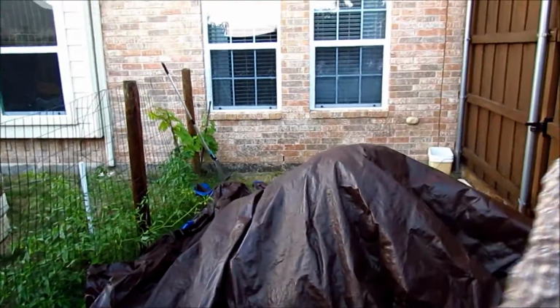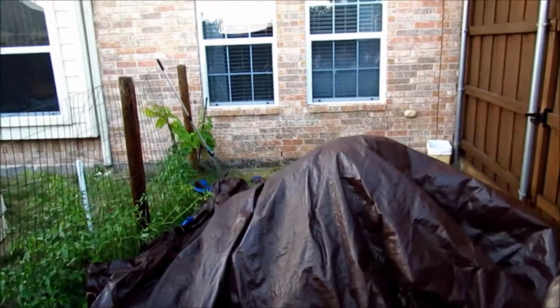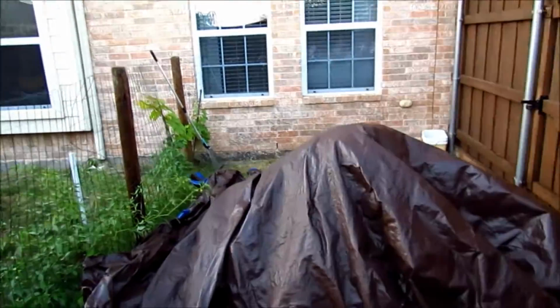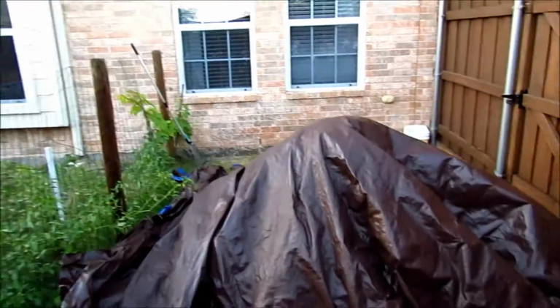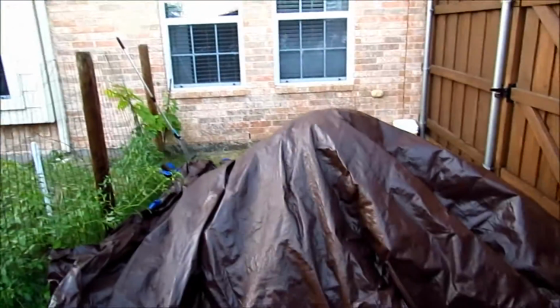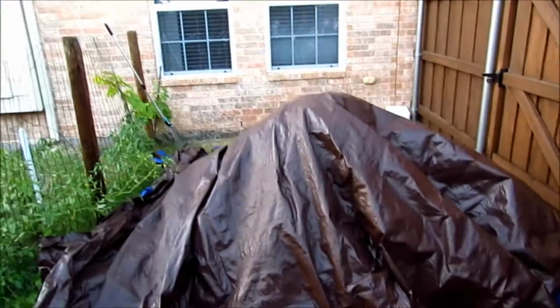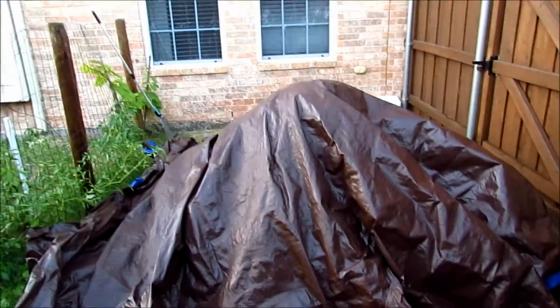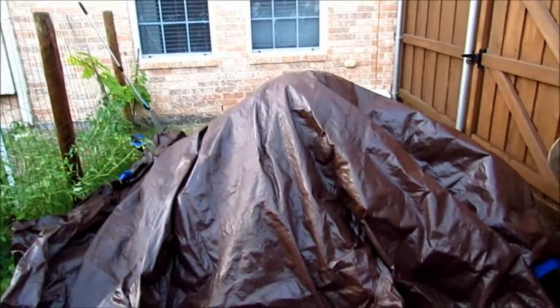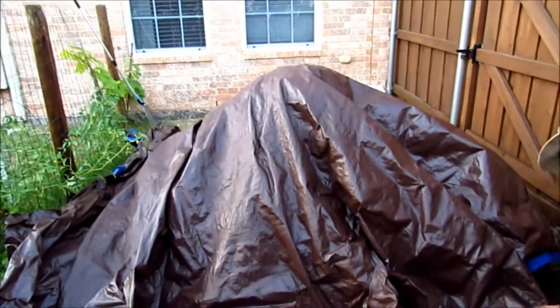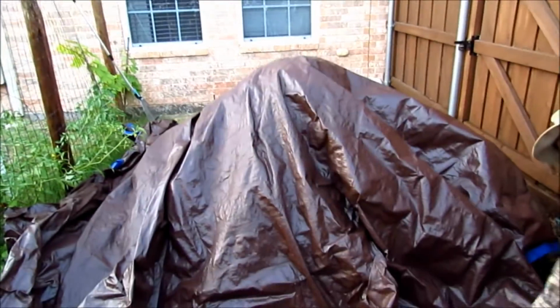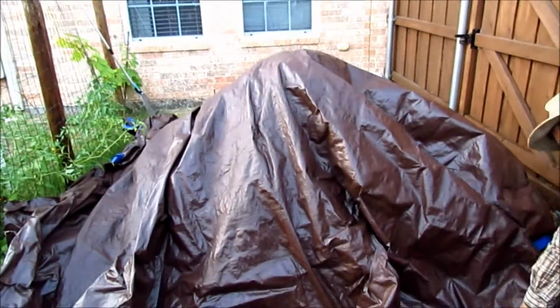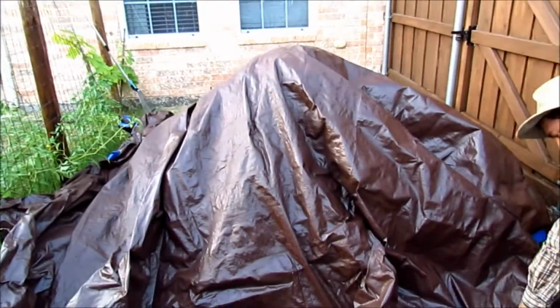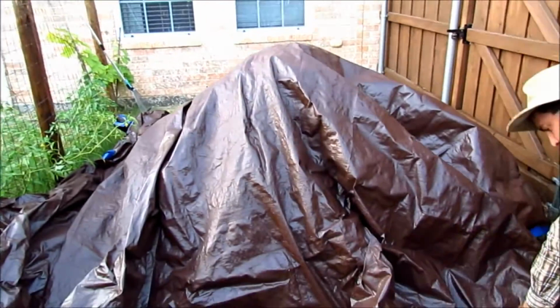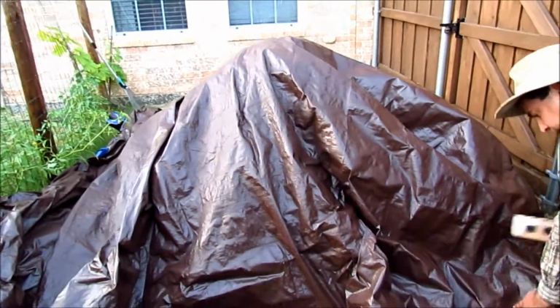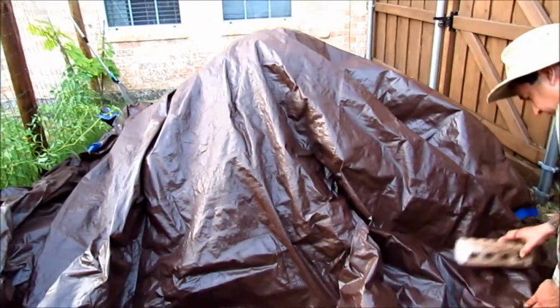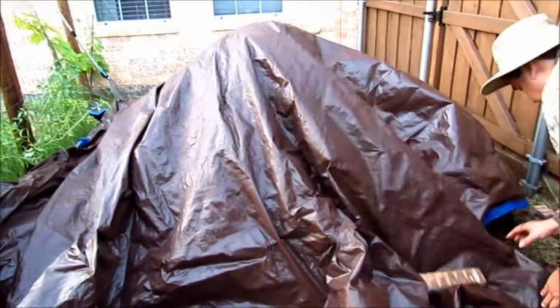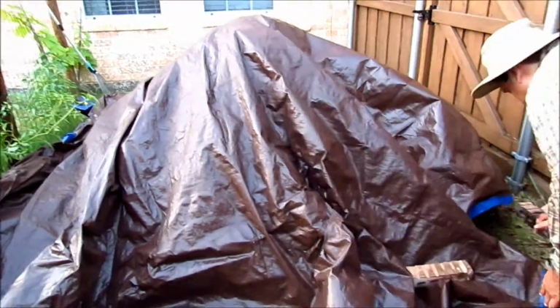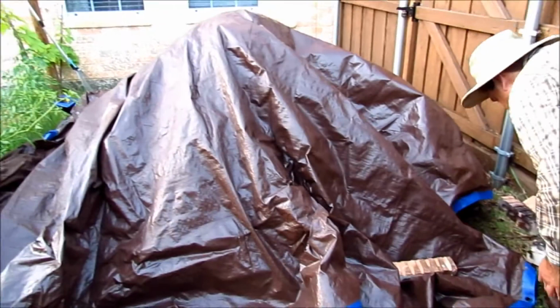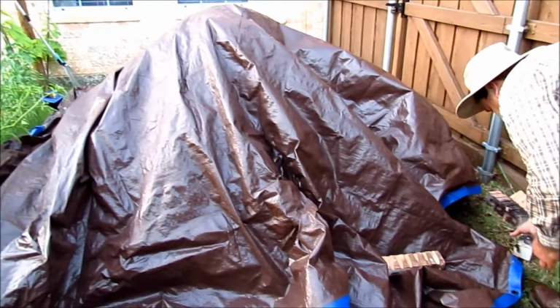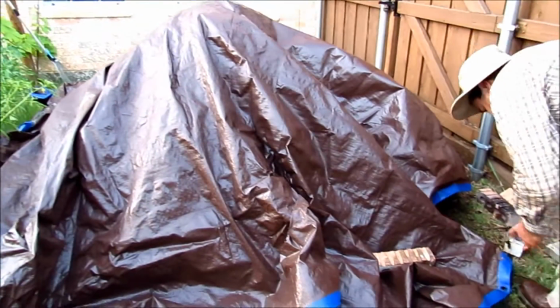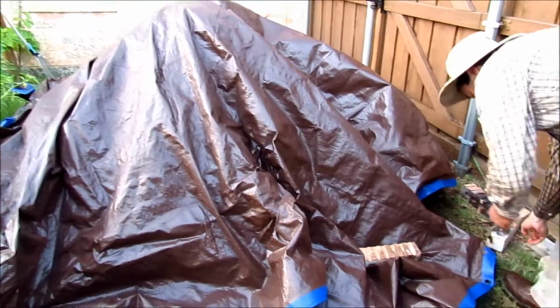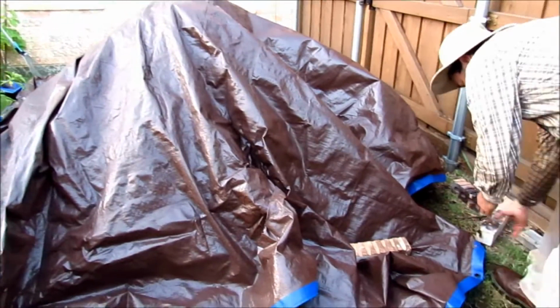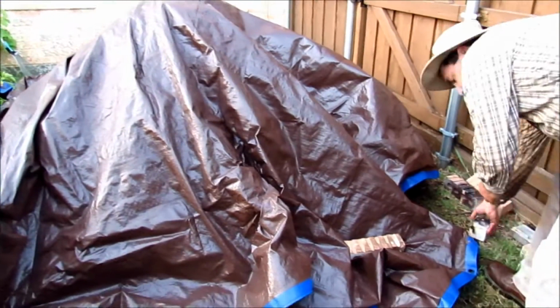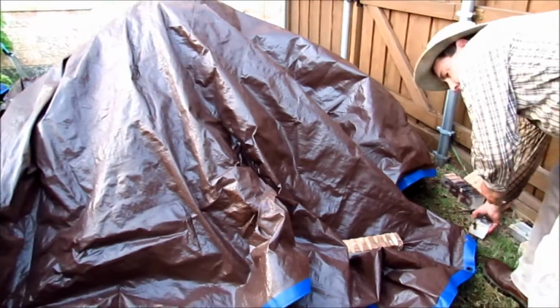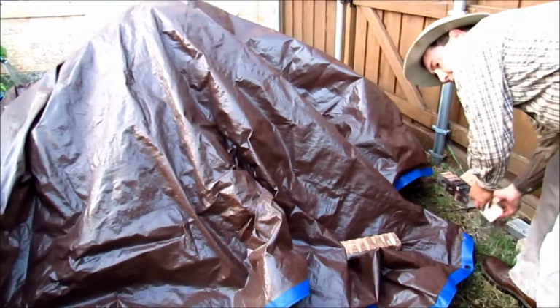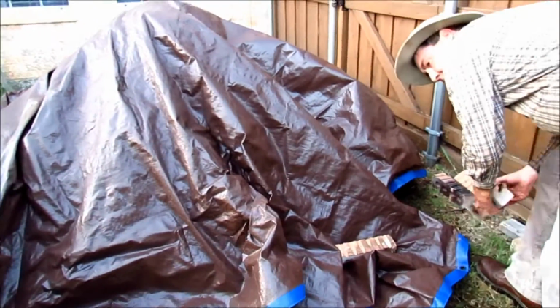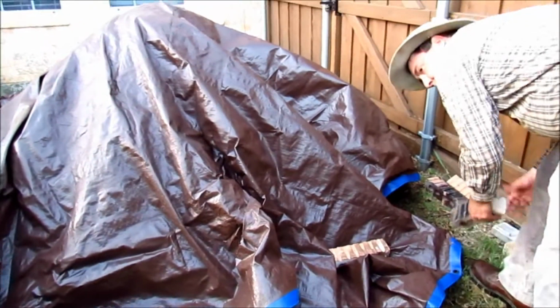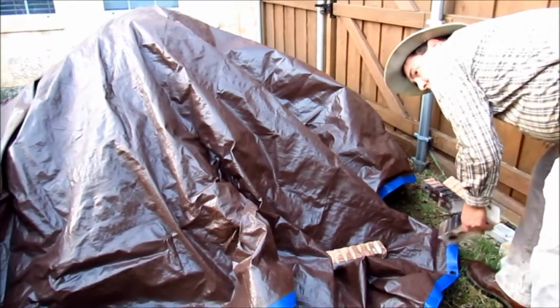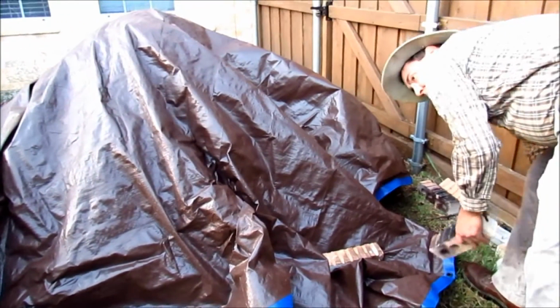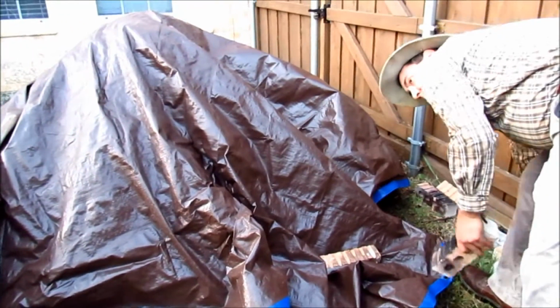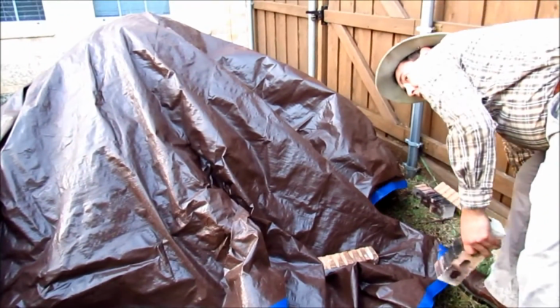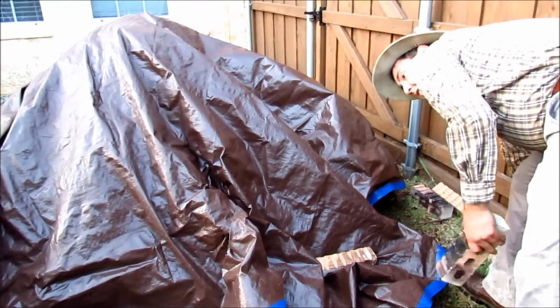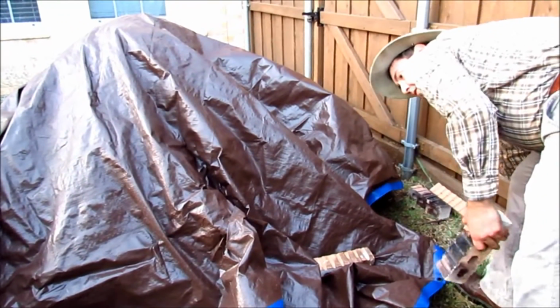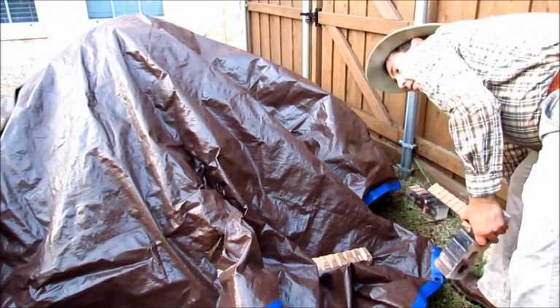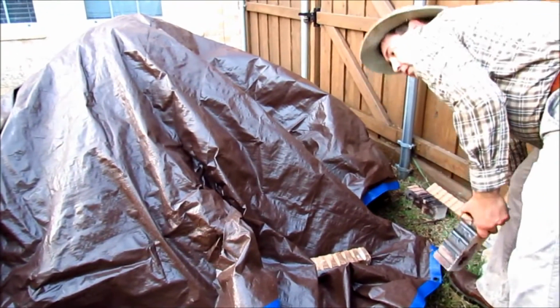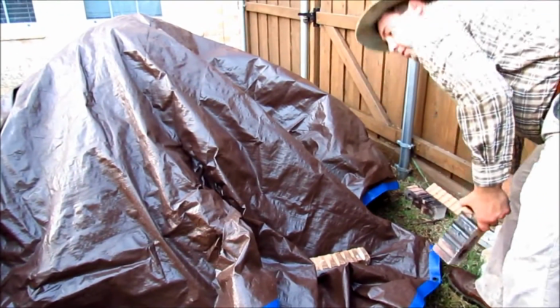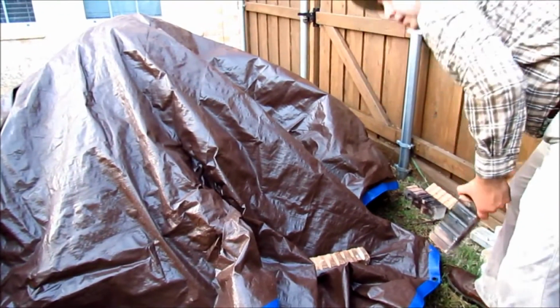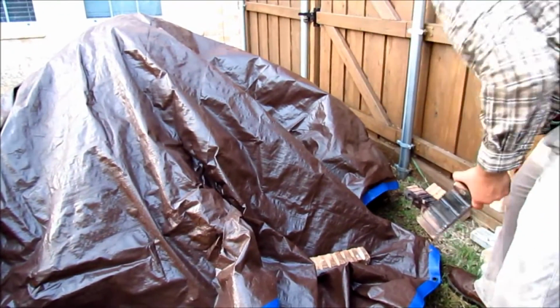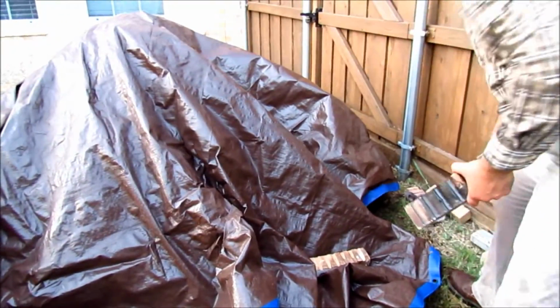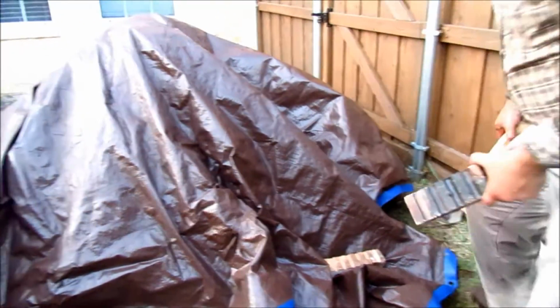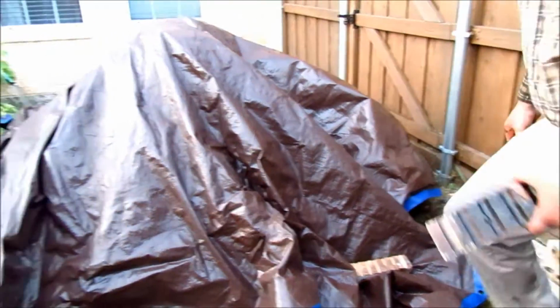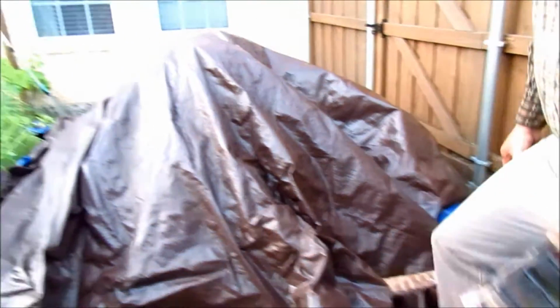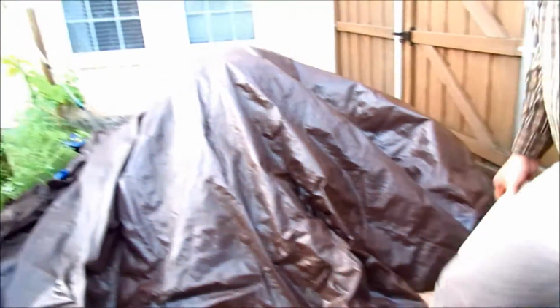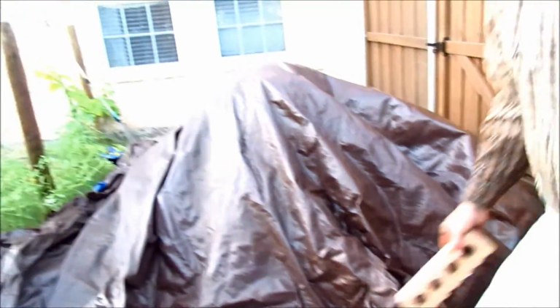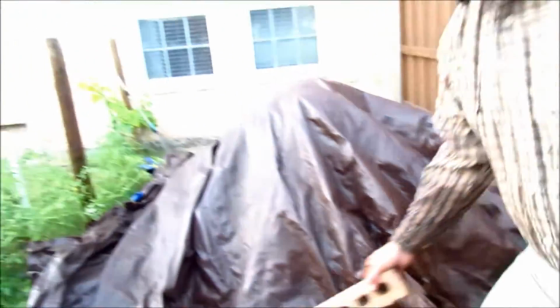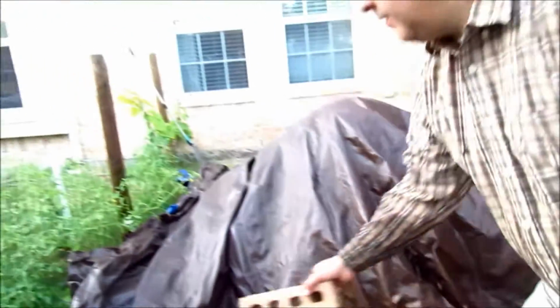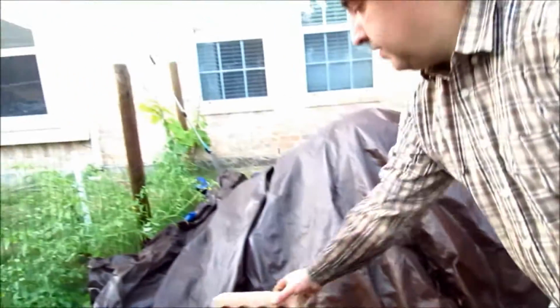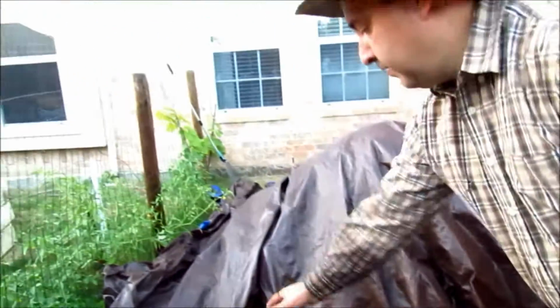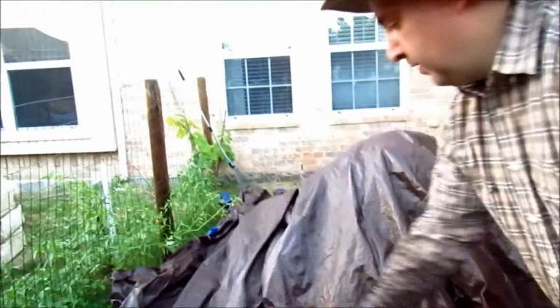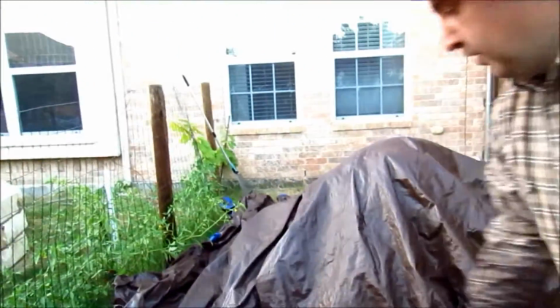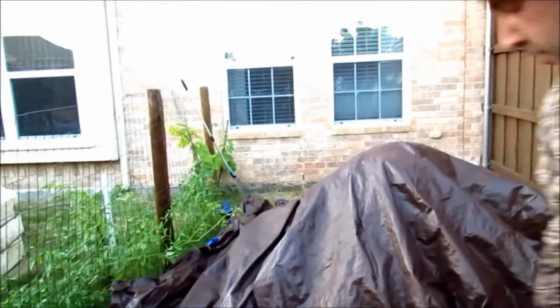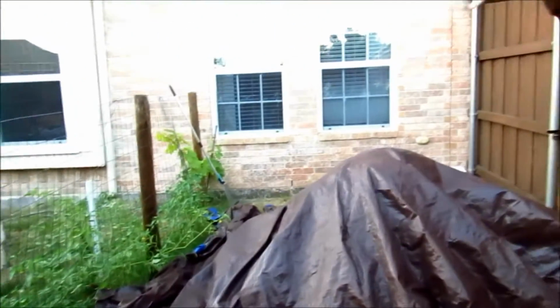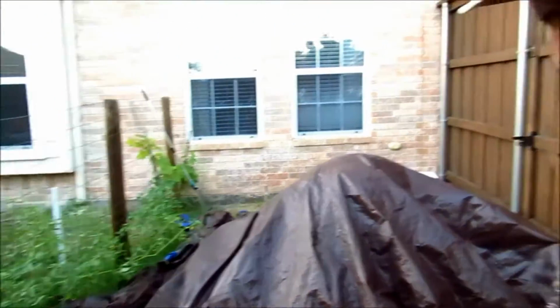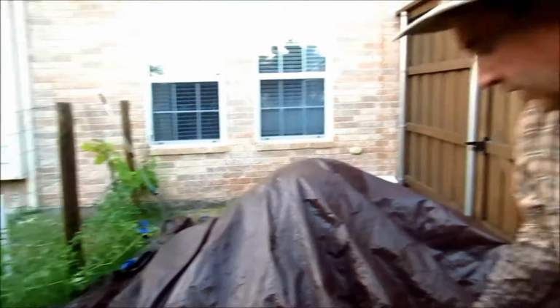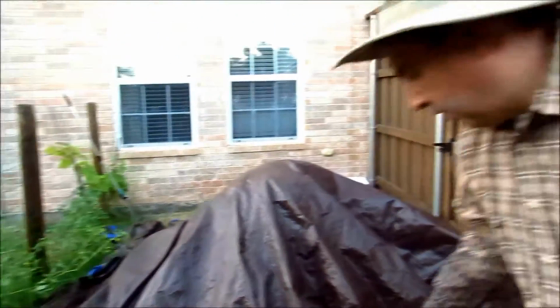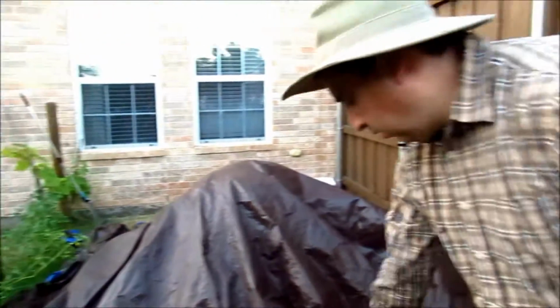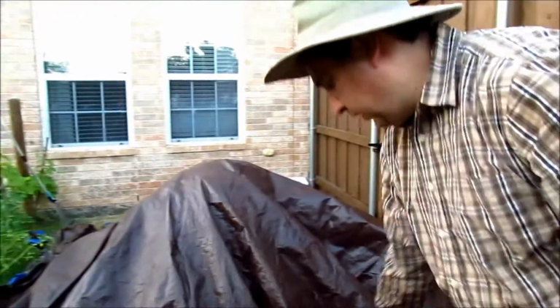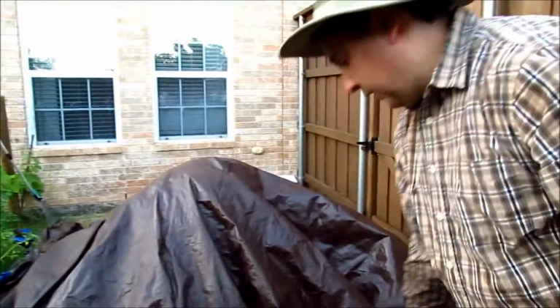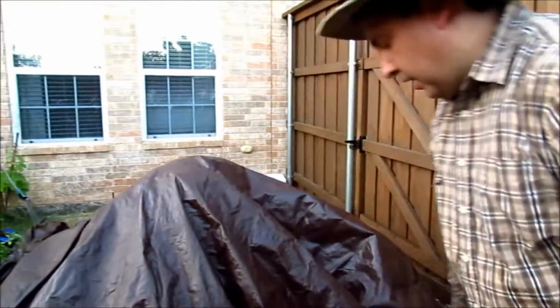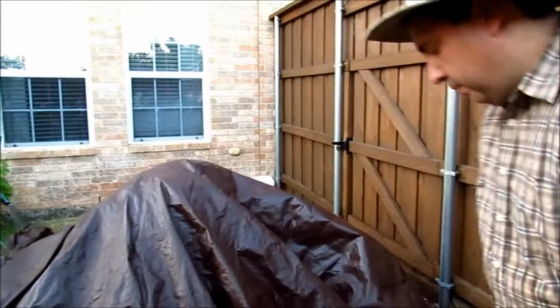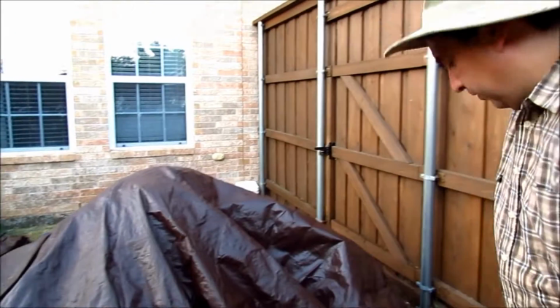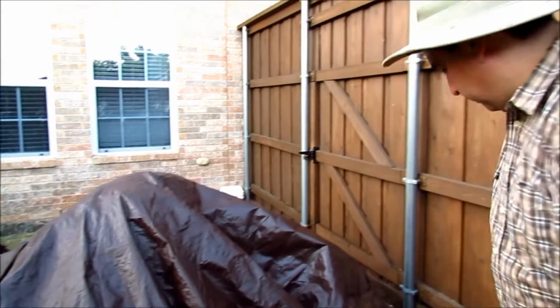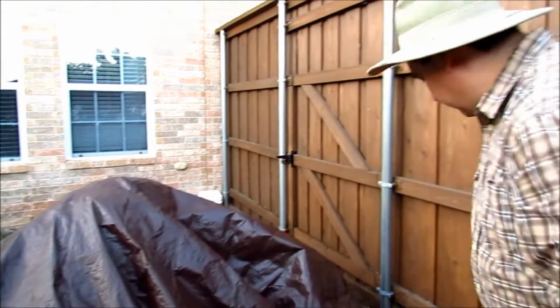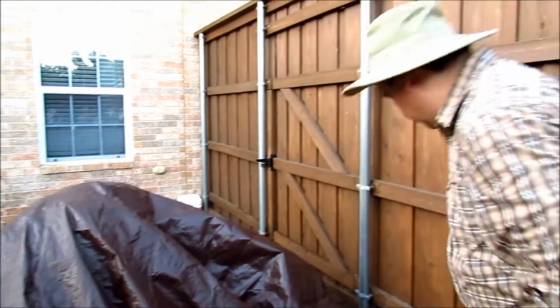I put little bricks on top just so that the dog doesn't come and dig a hole in the compost pile.